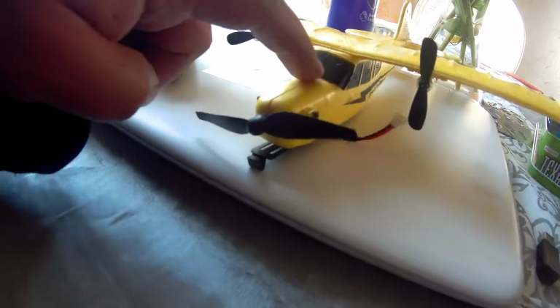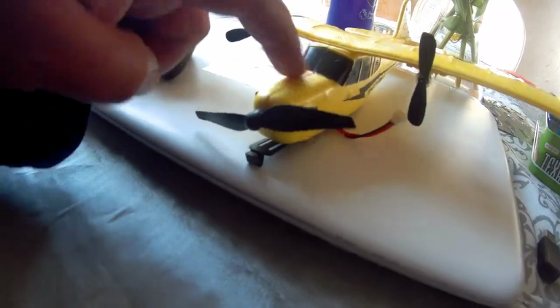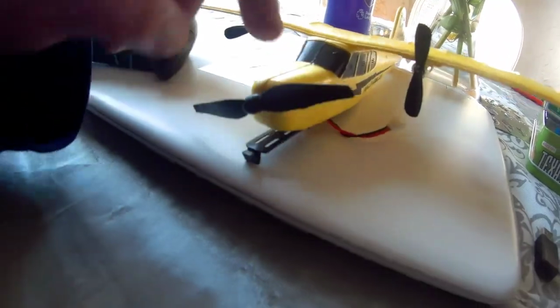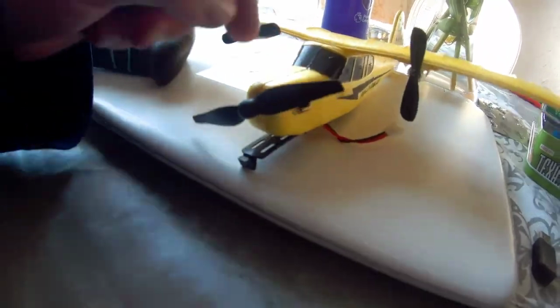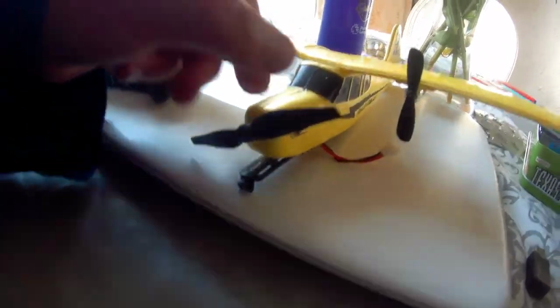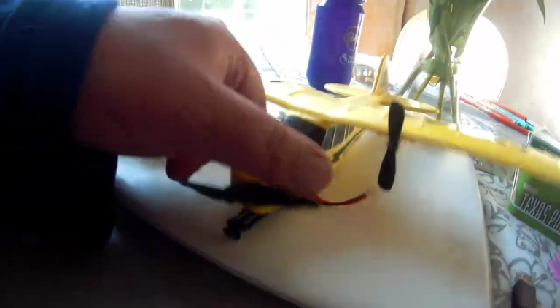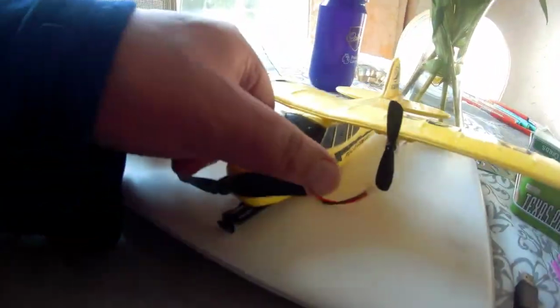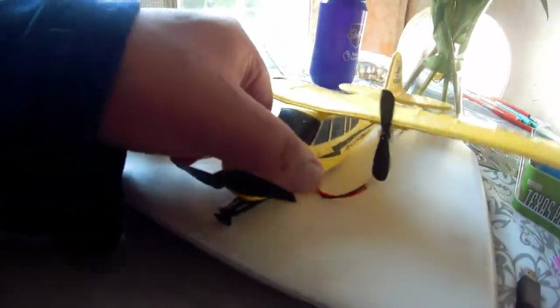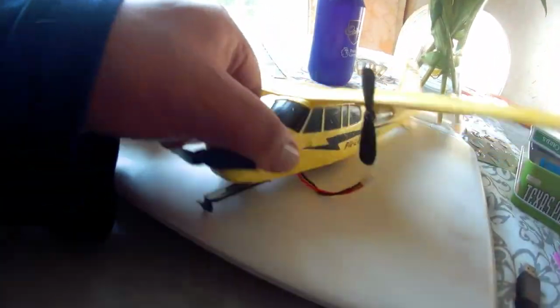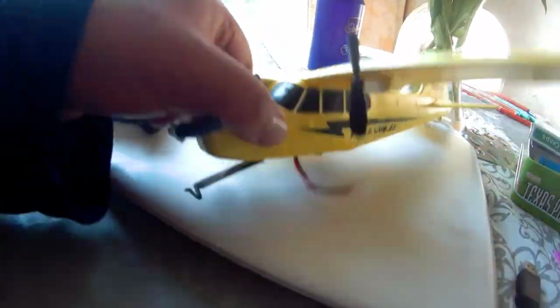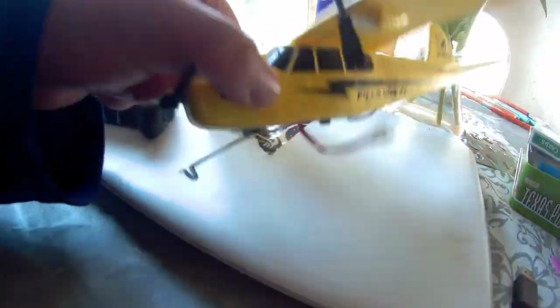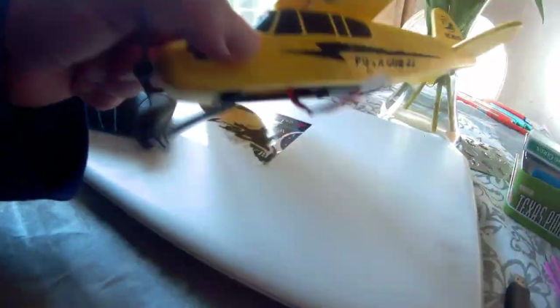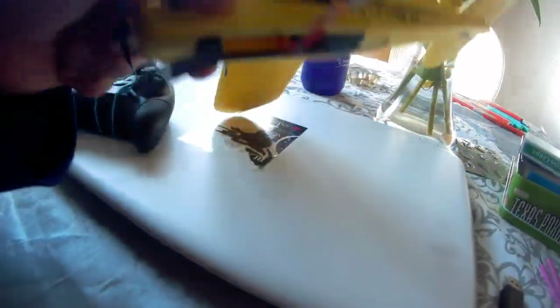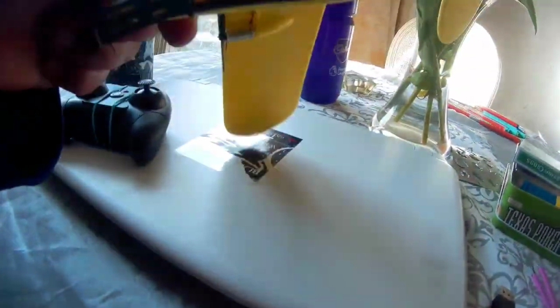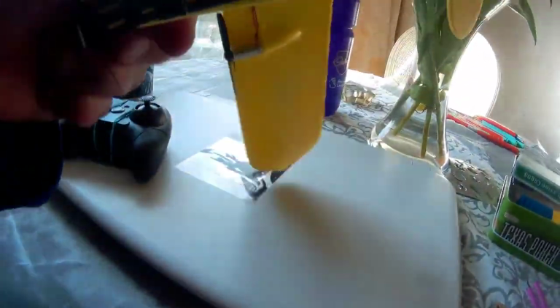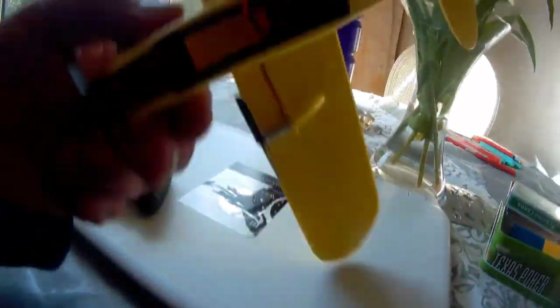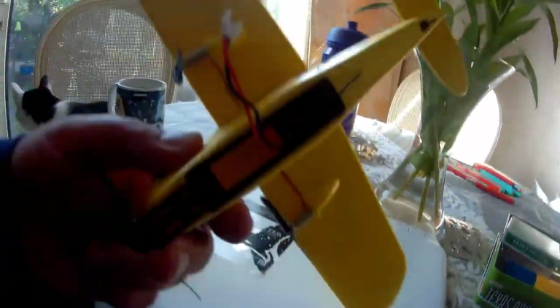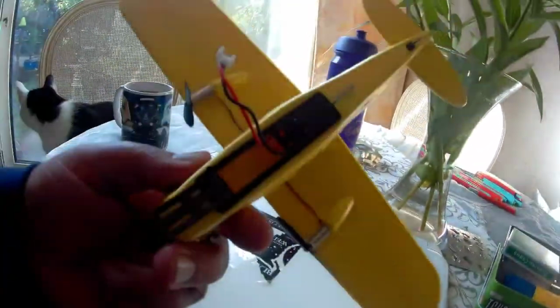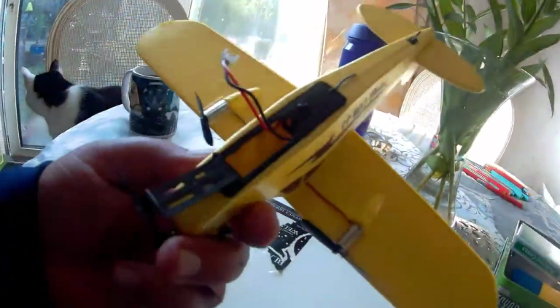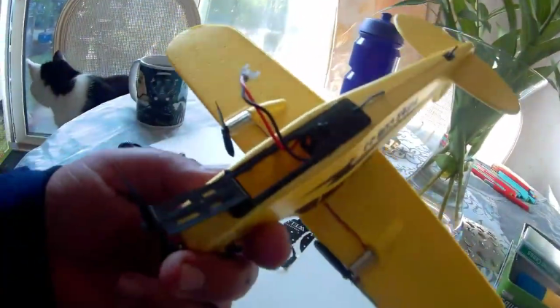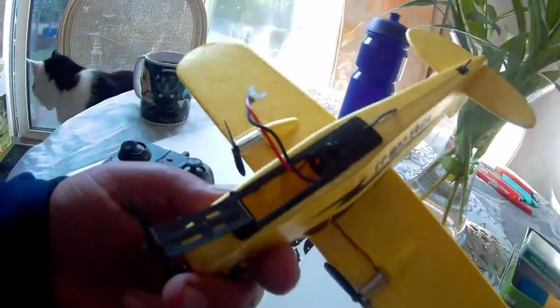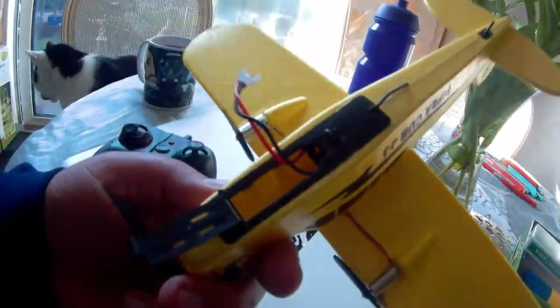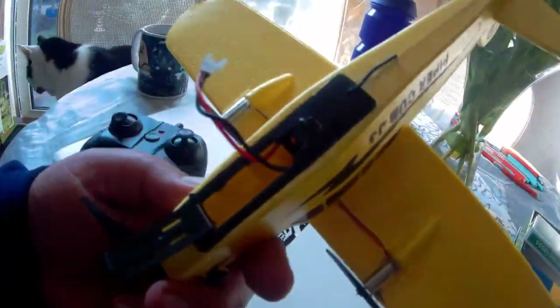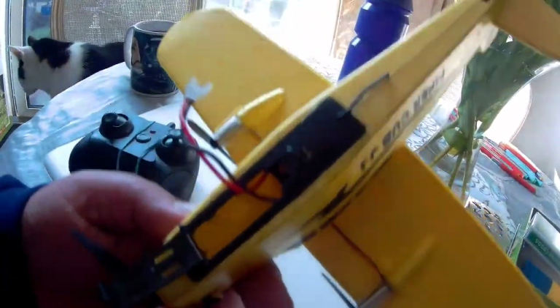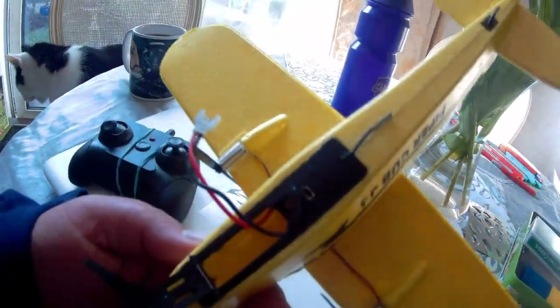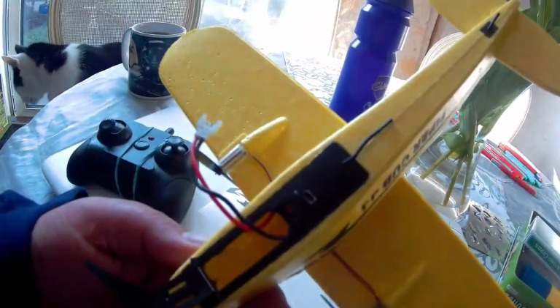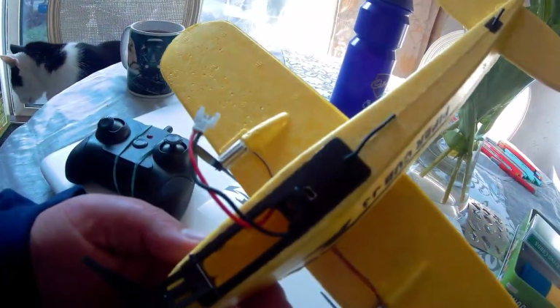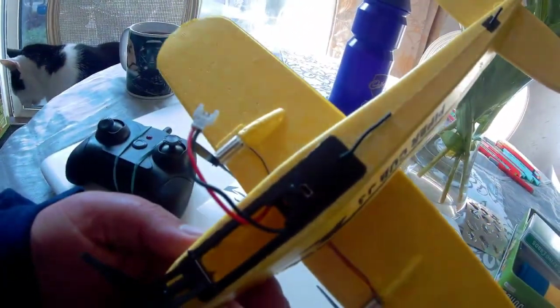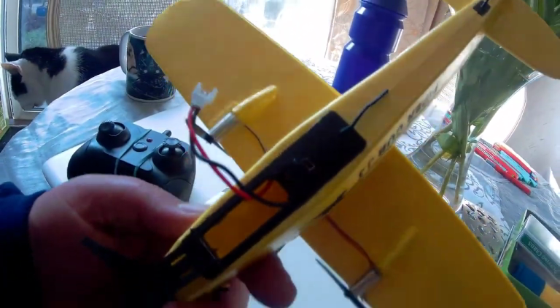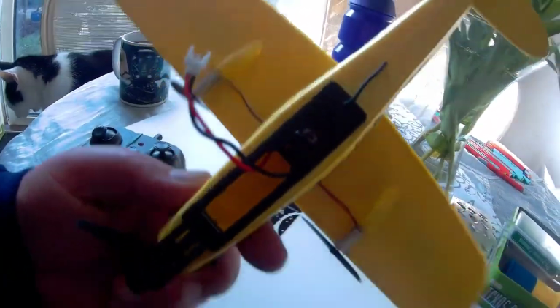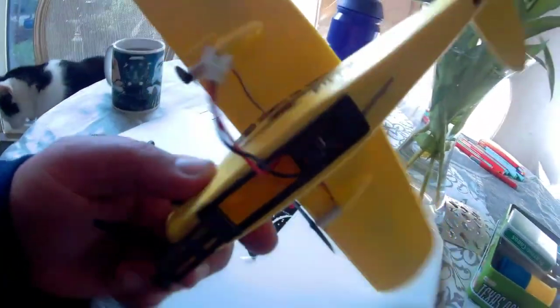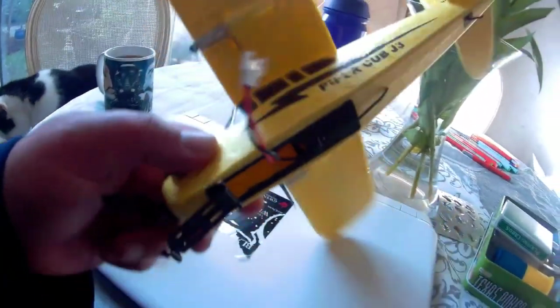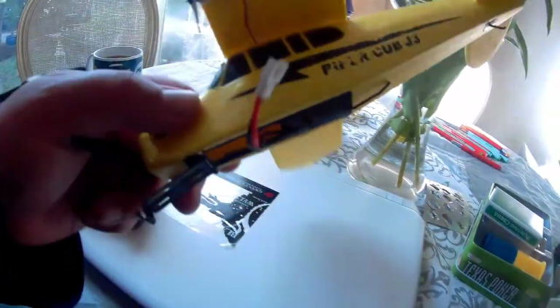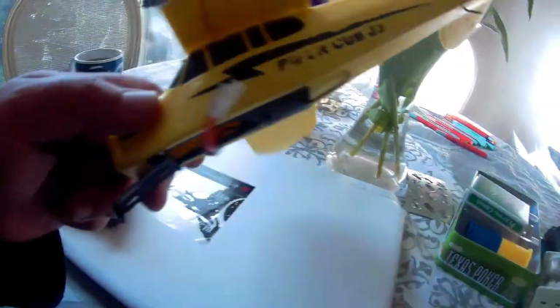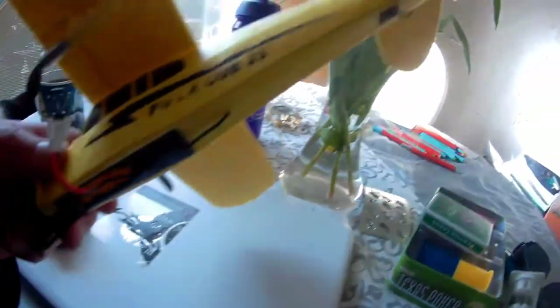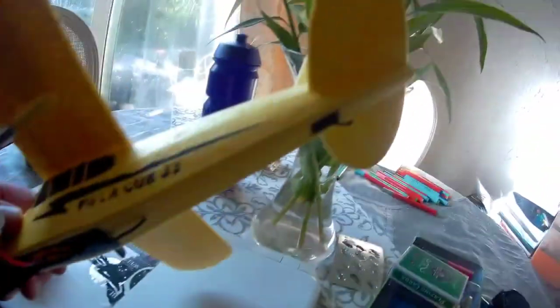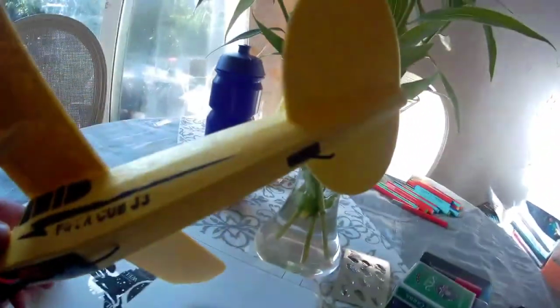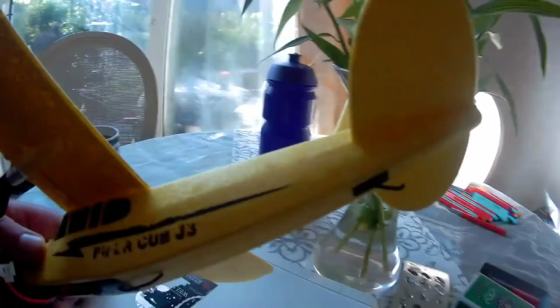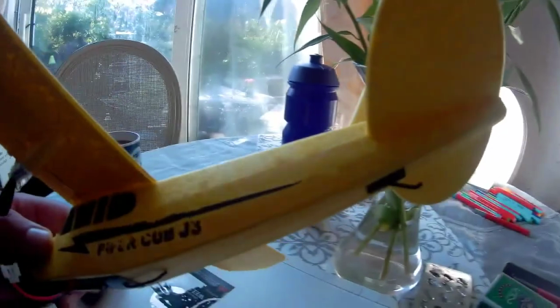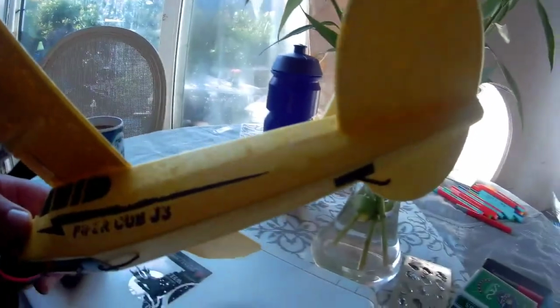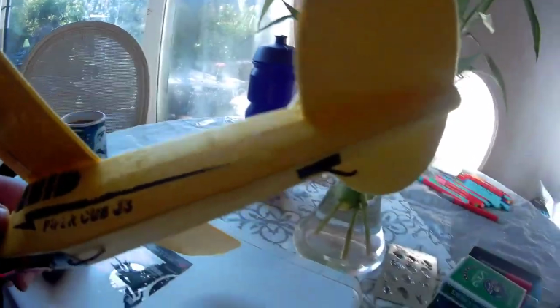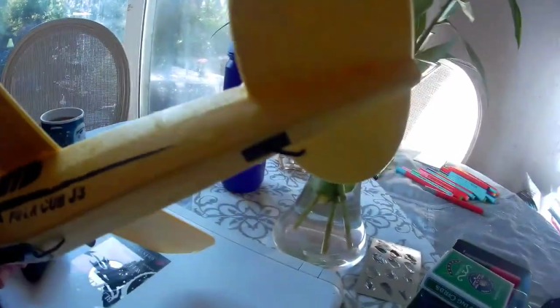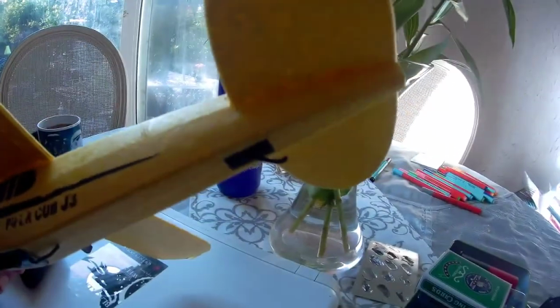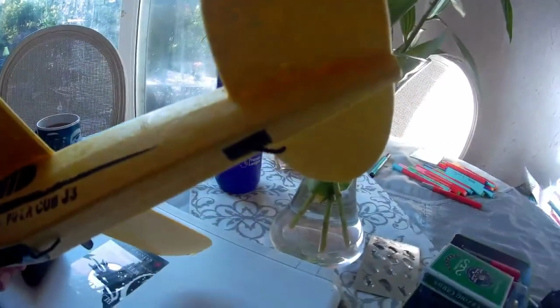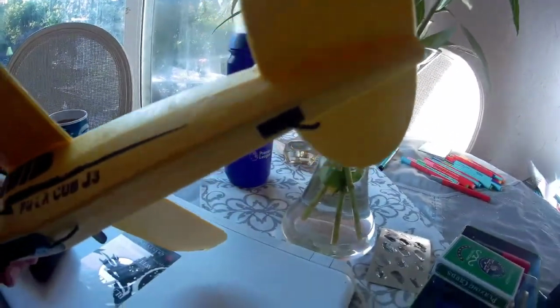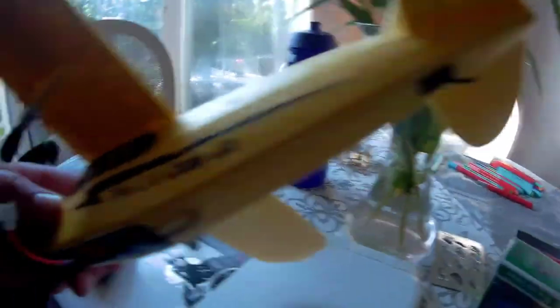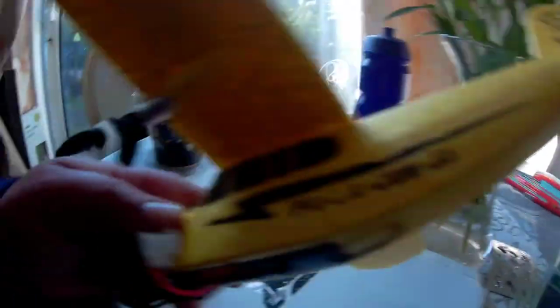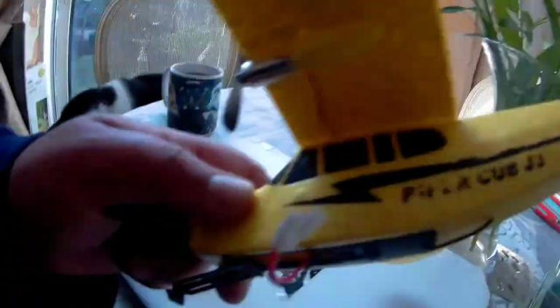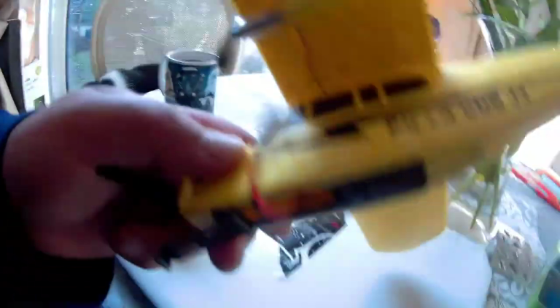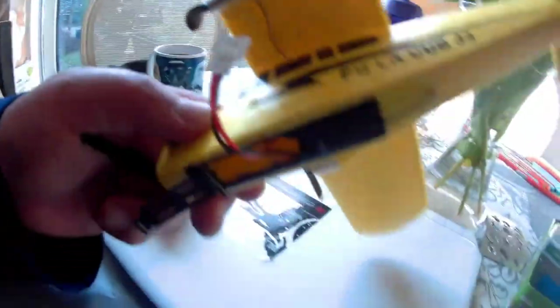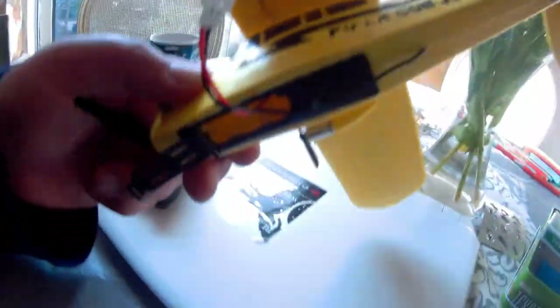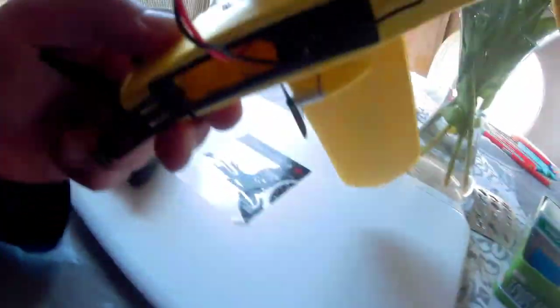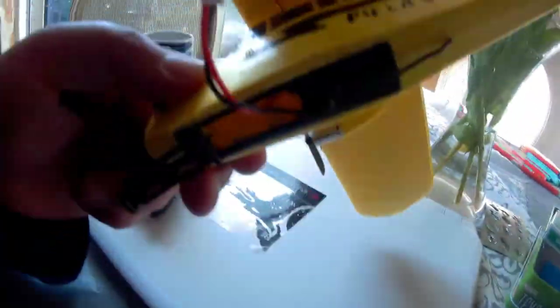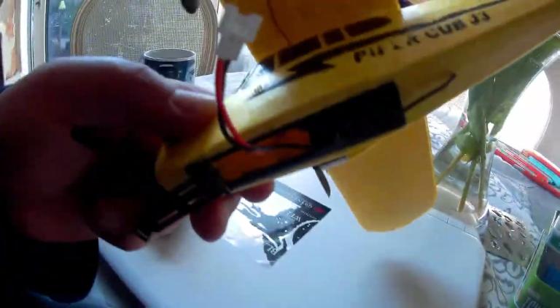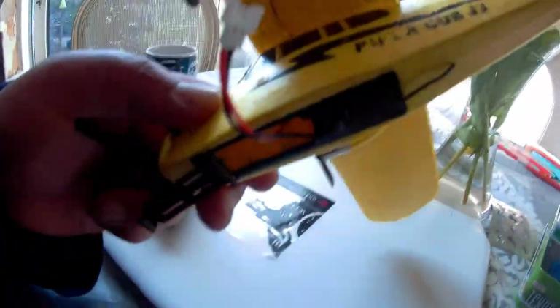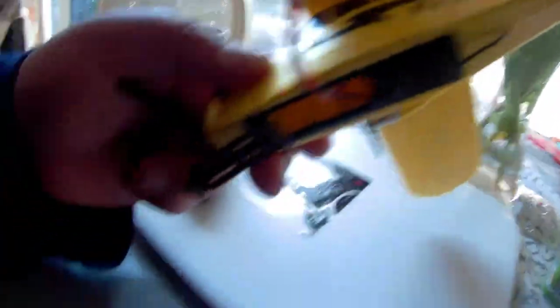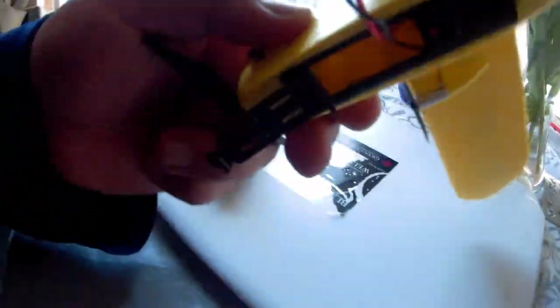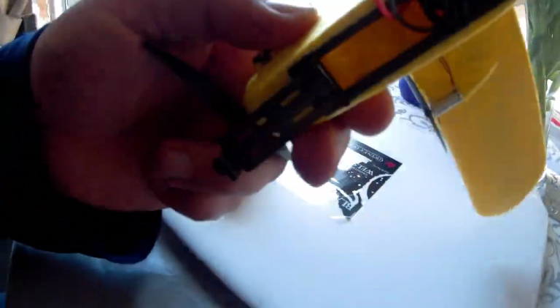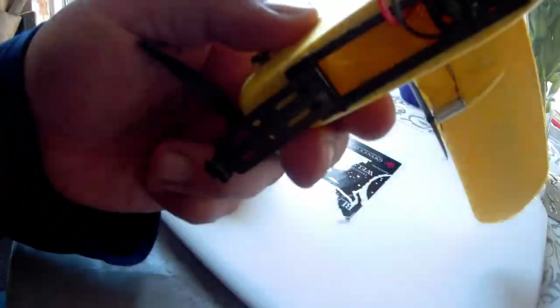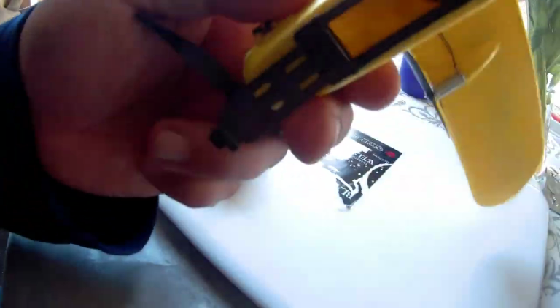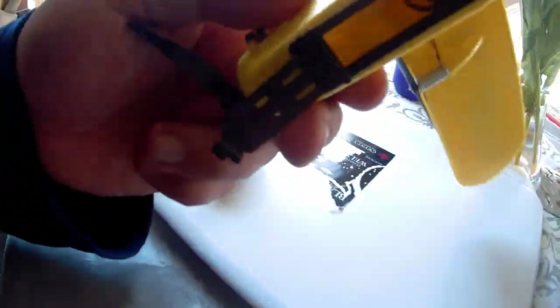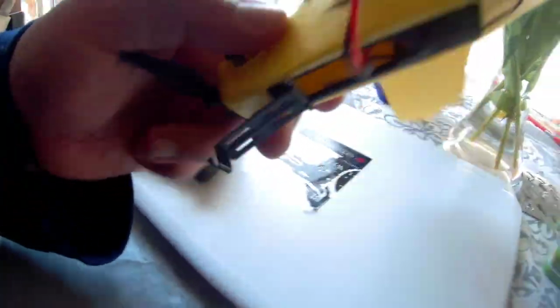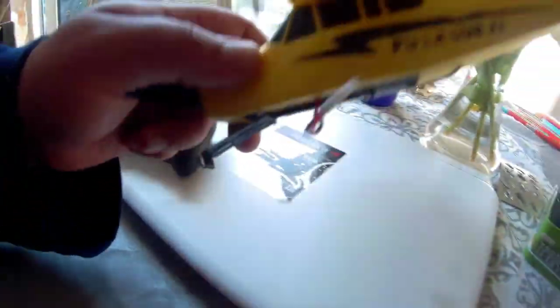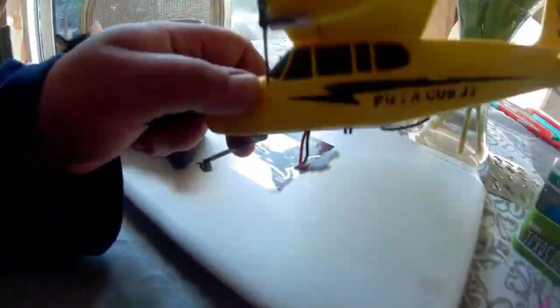Brilliantly. Just as the joke goes — my dog has no nose, how does it smell? Bloody awful. This plane is amazing.